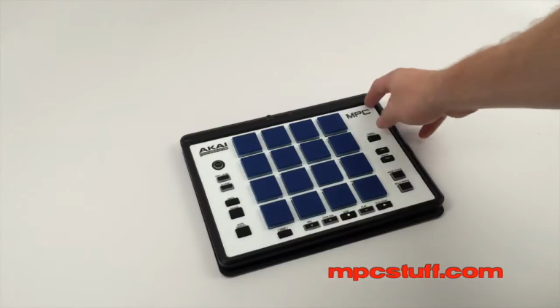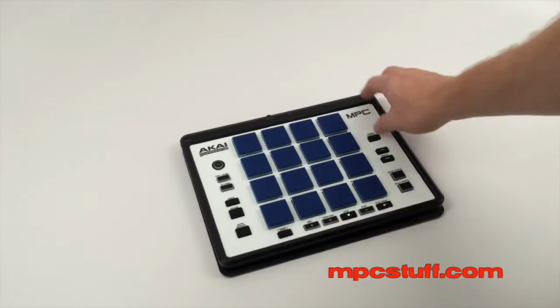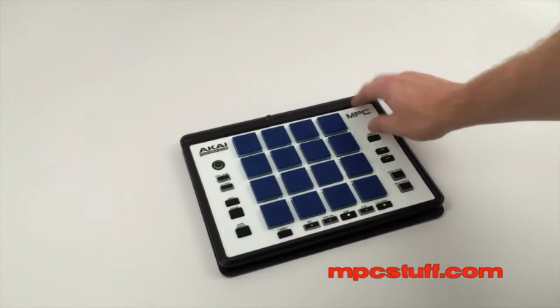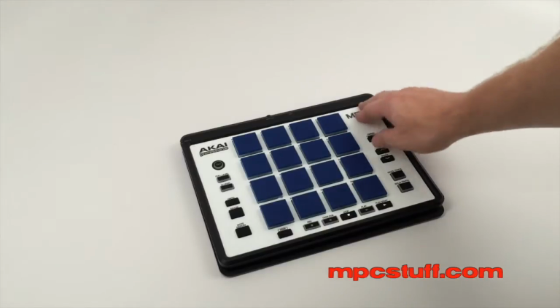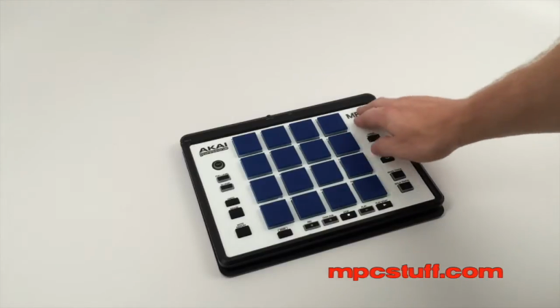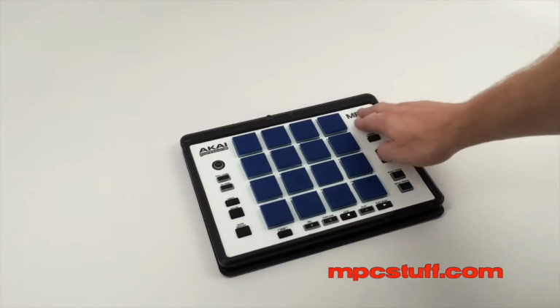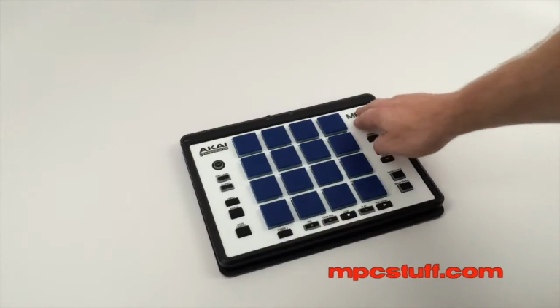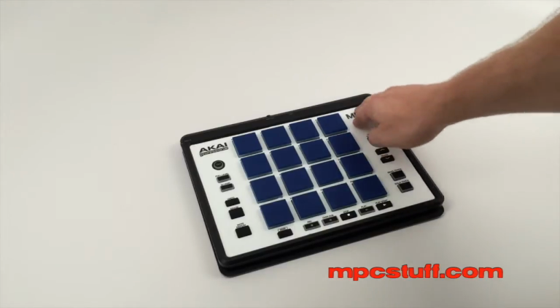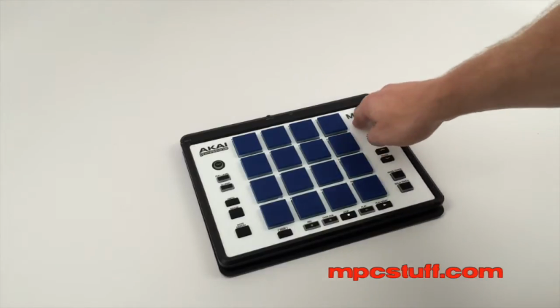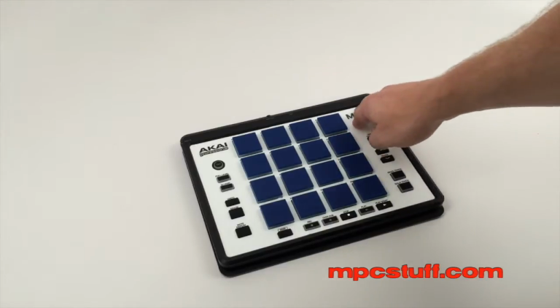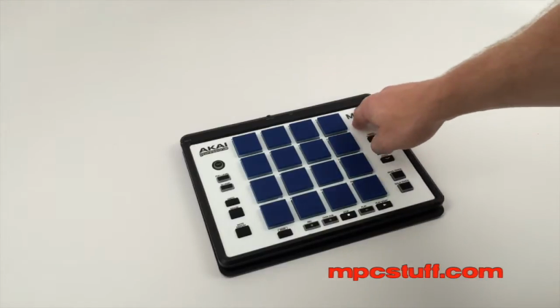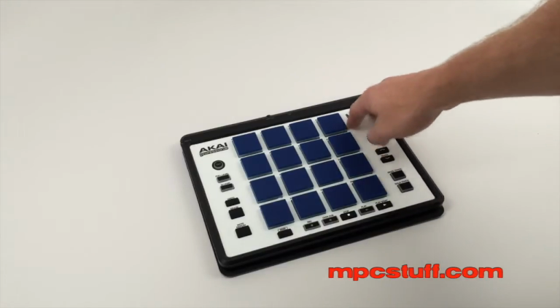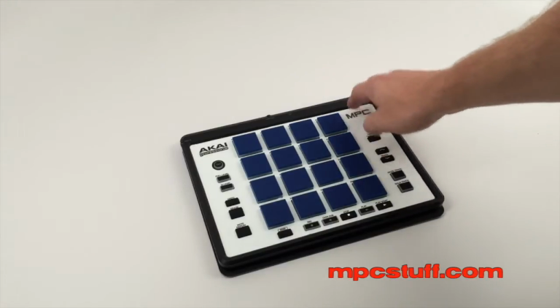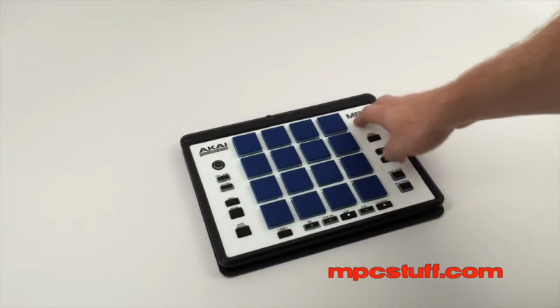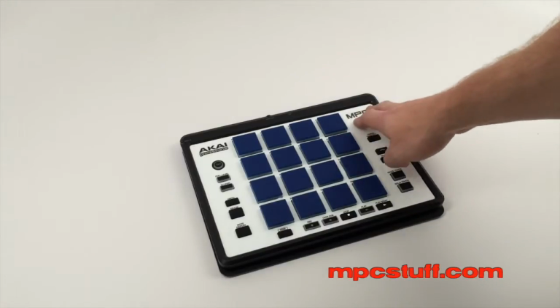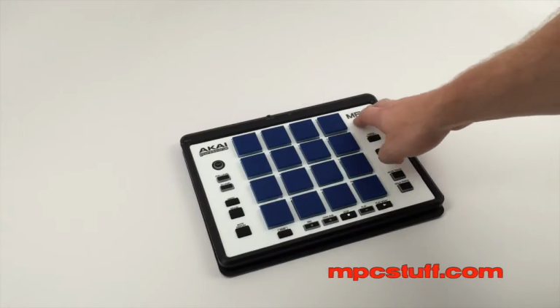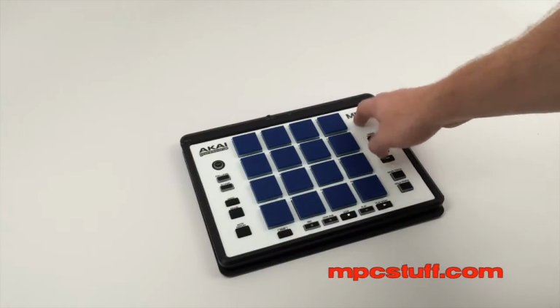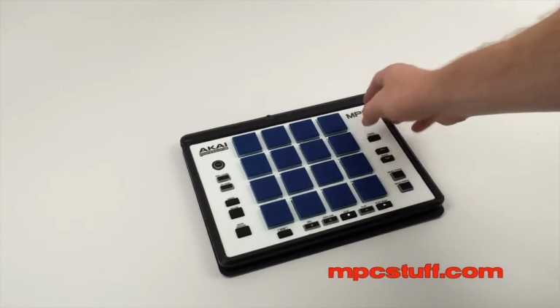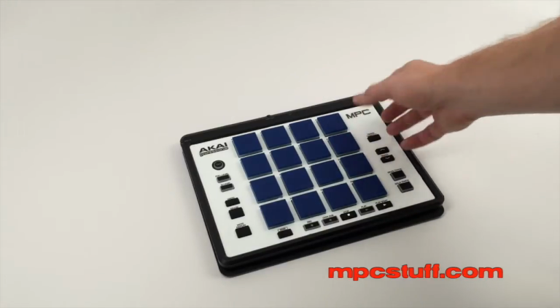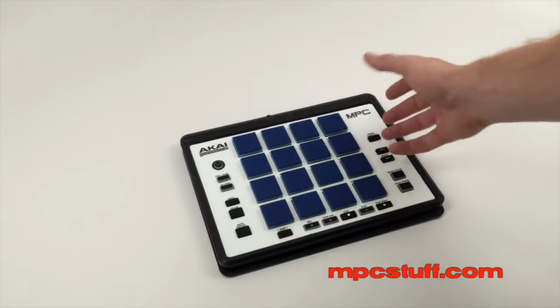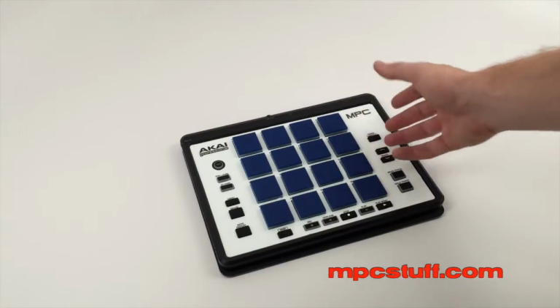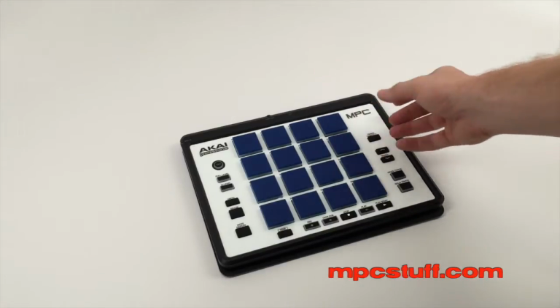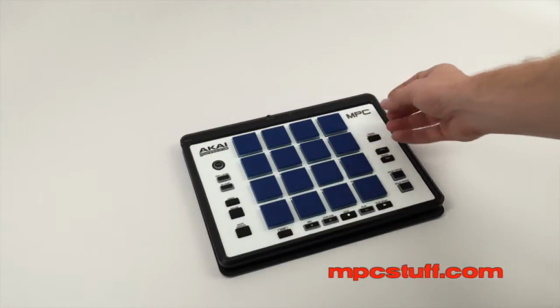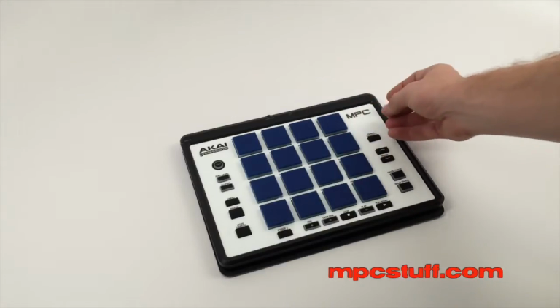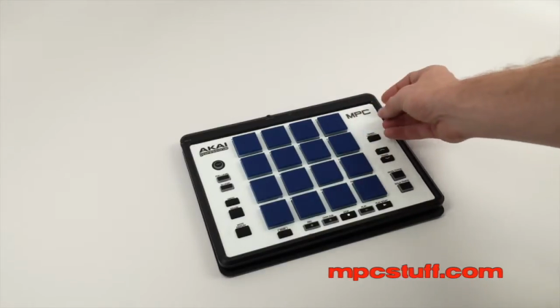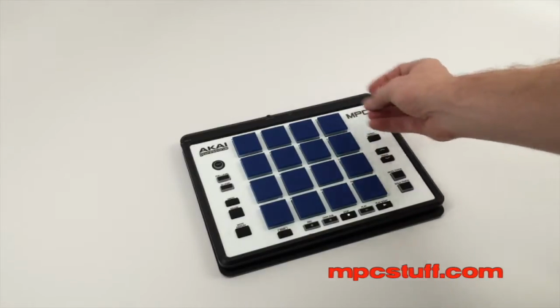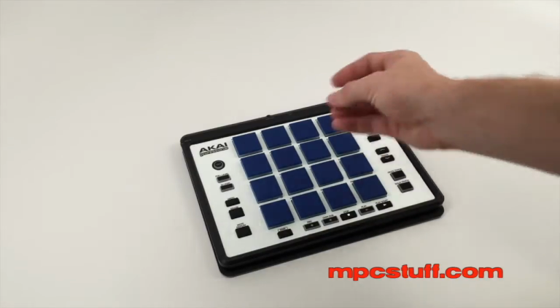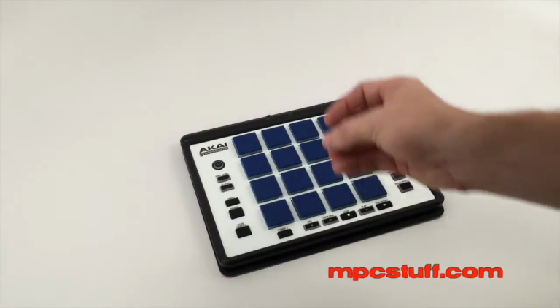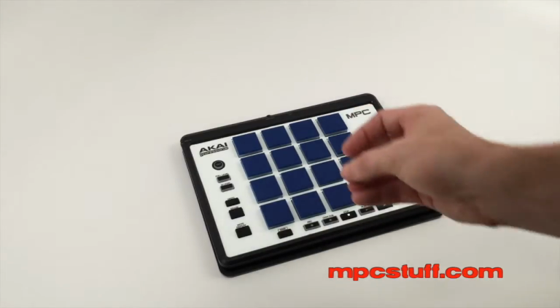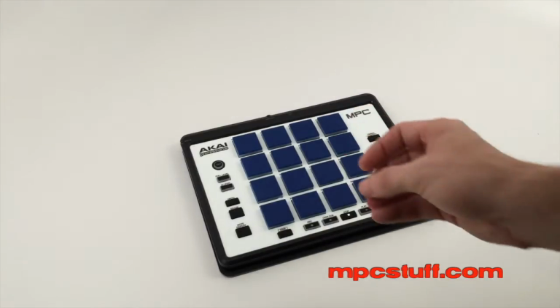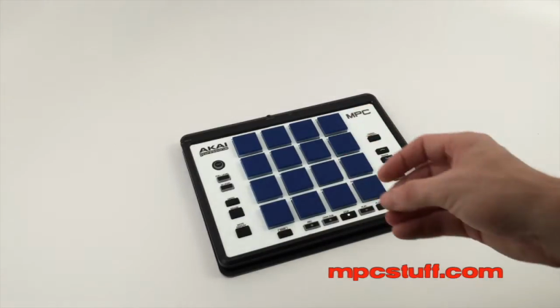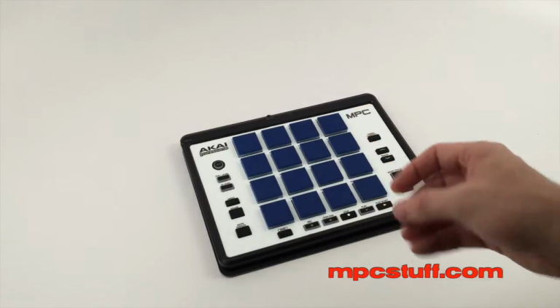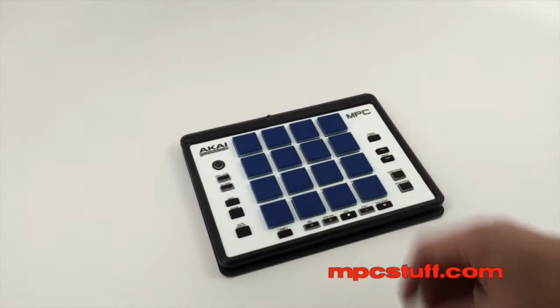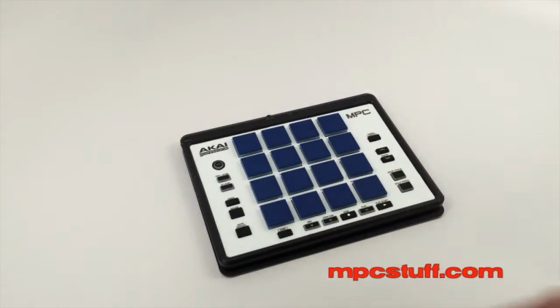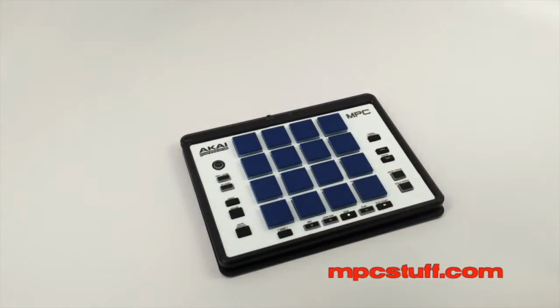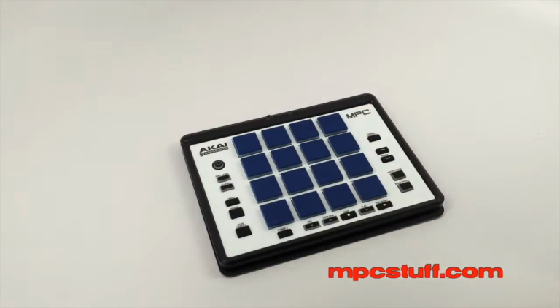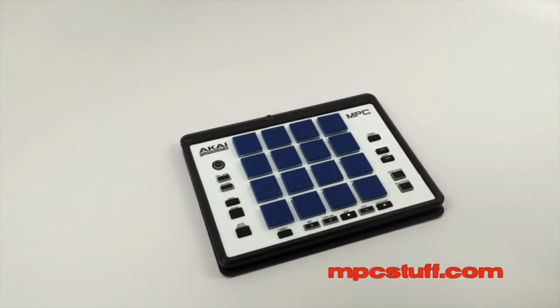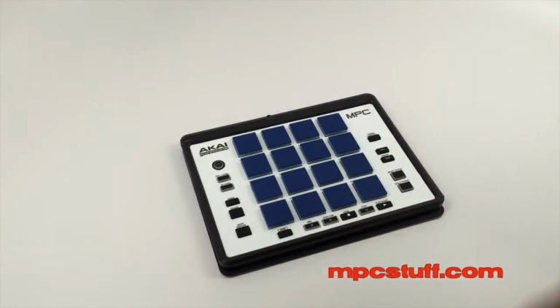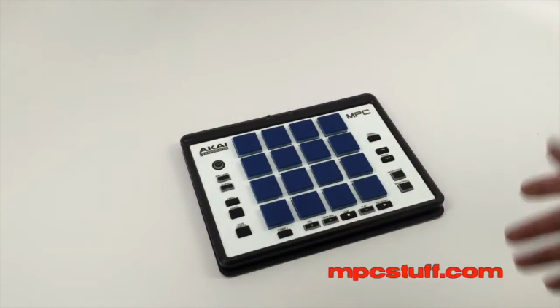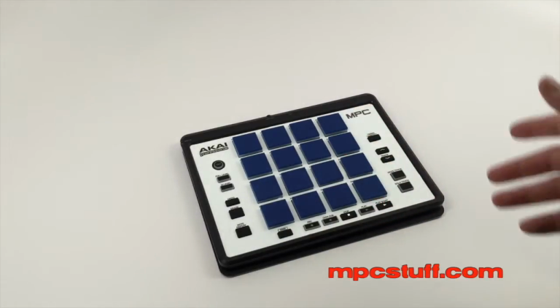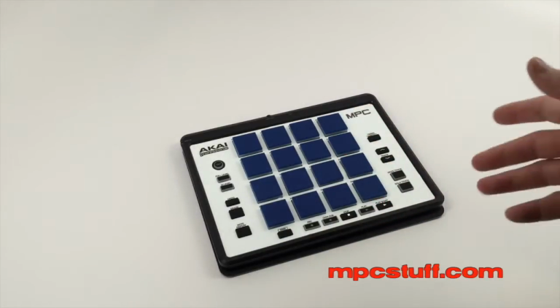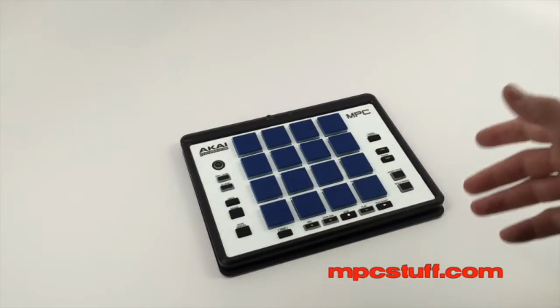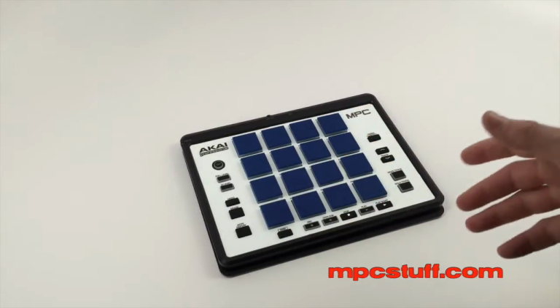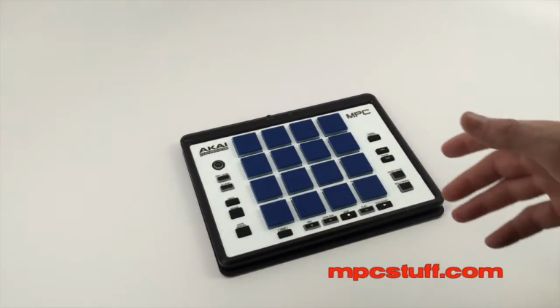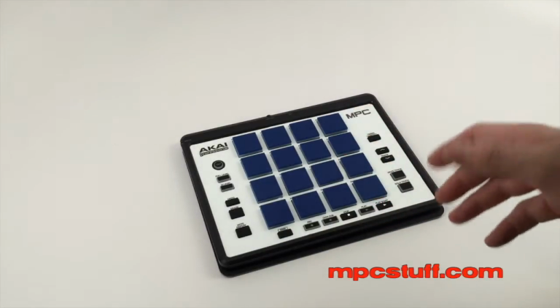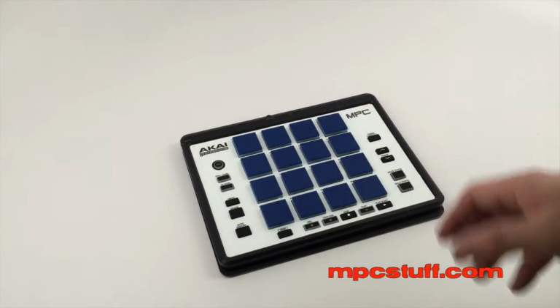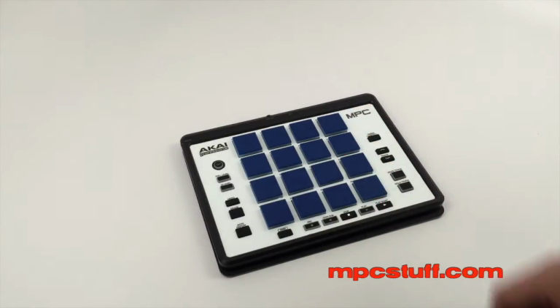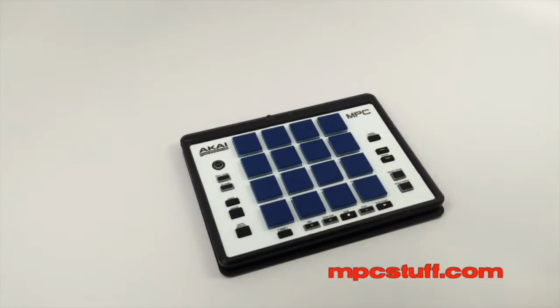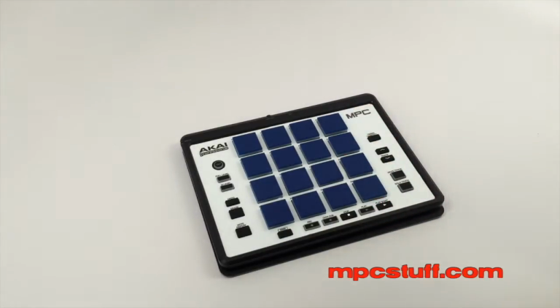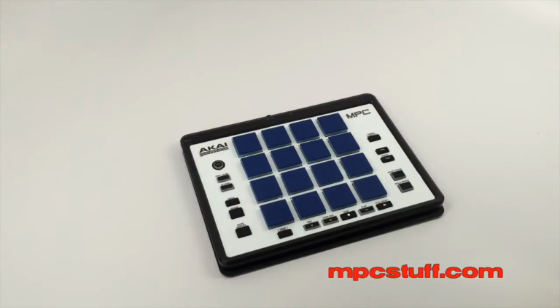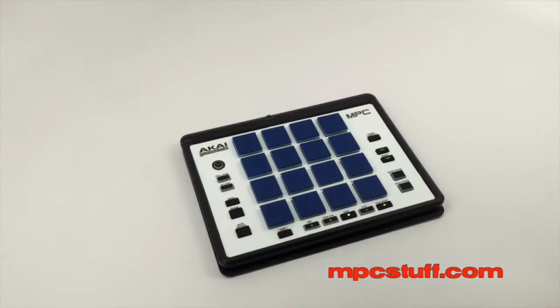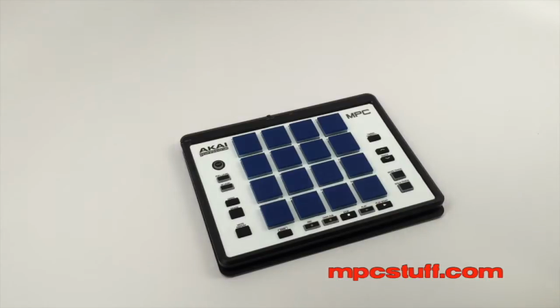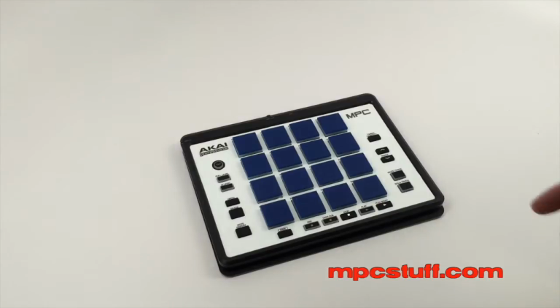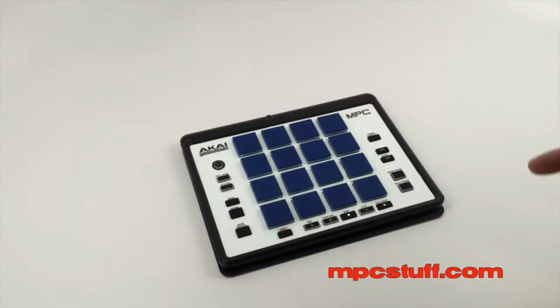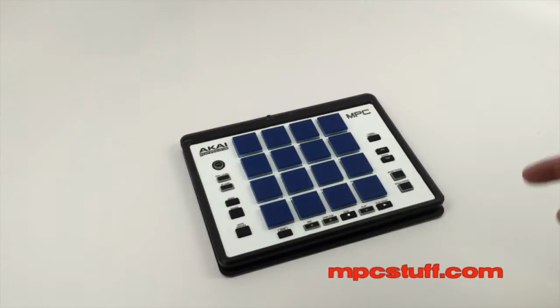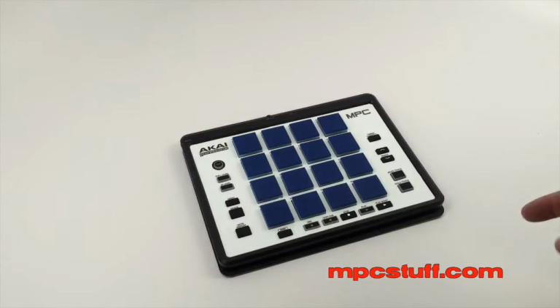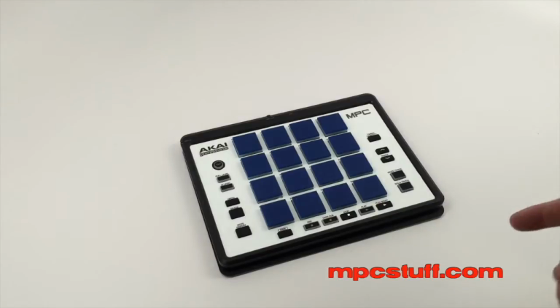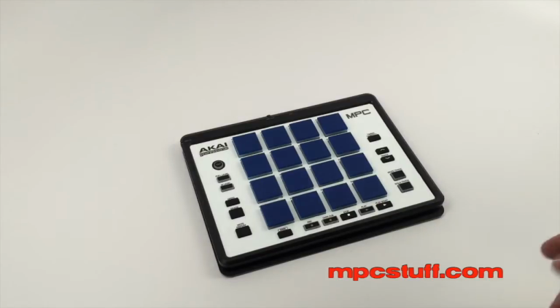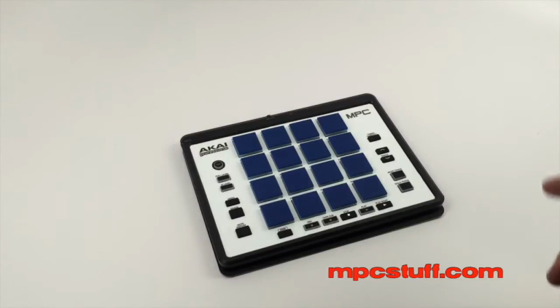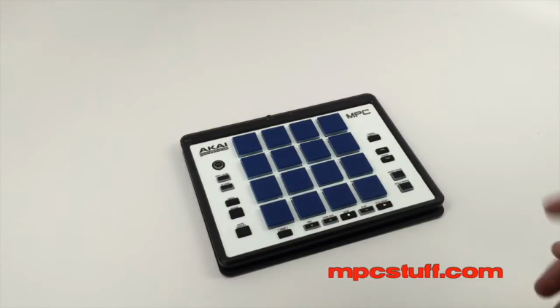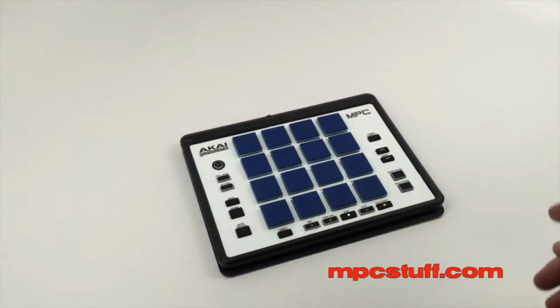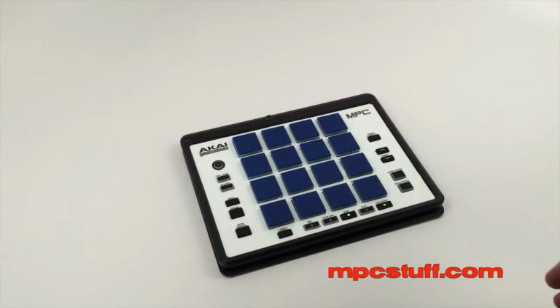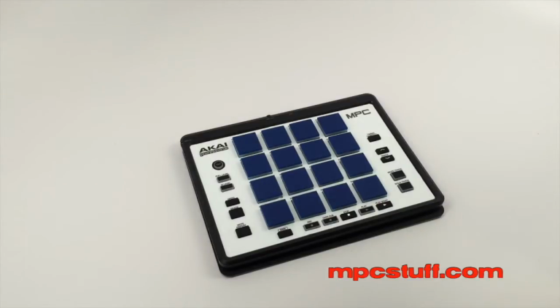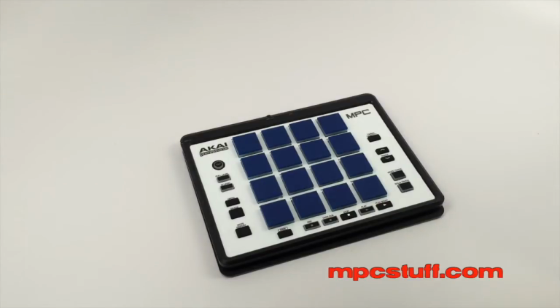Ours already has a skin on it, so it's going to be a little different because the skin will come up a lot easier than the outer casing does. So now I'm going to show you that video.